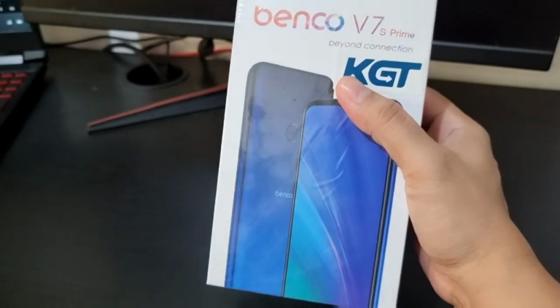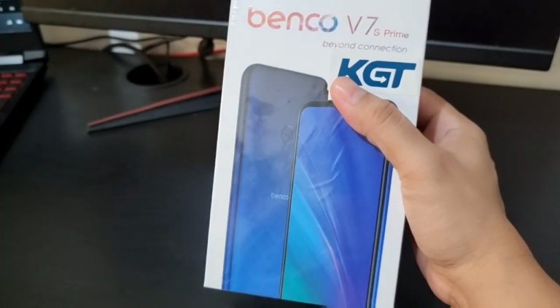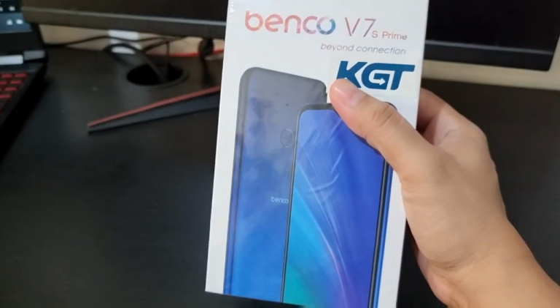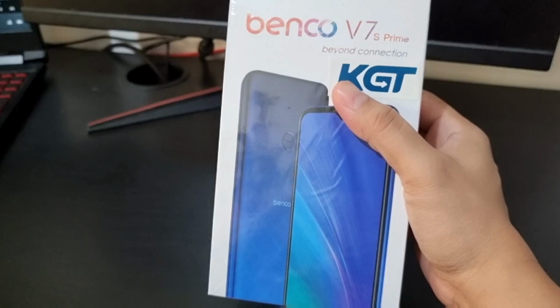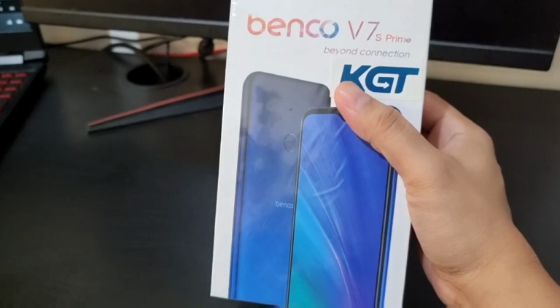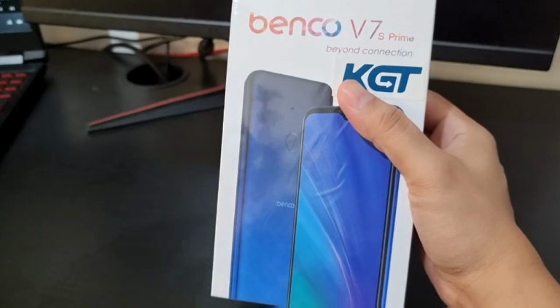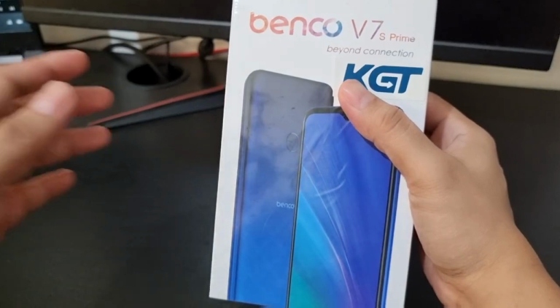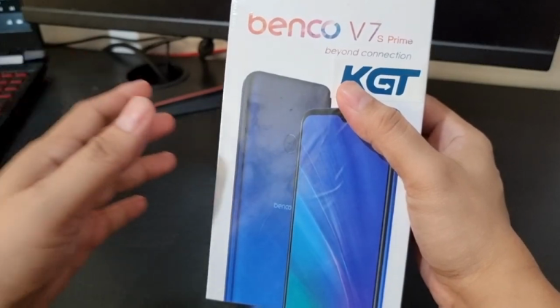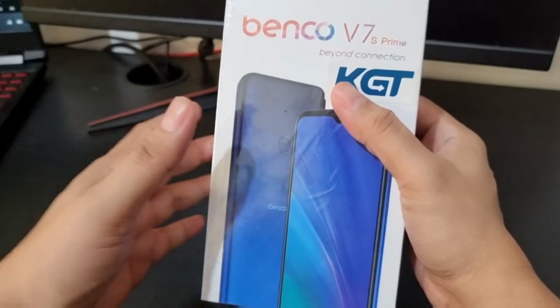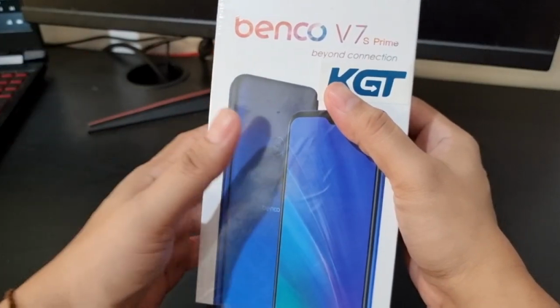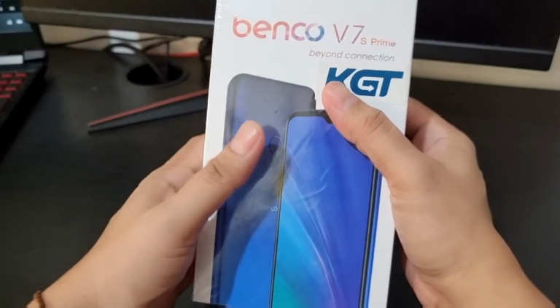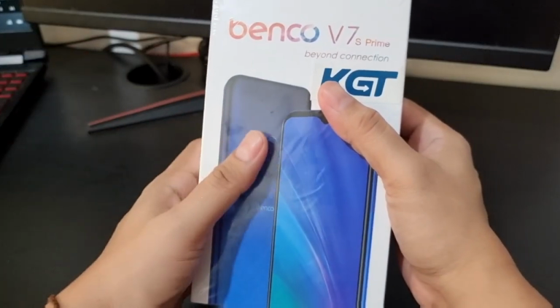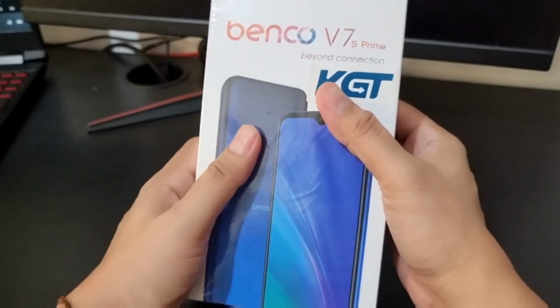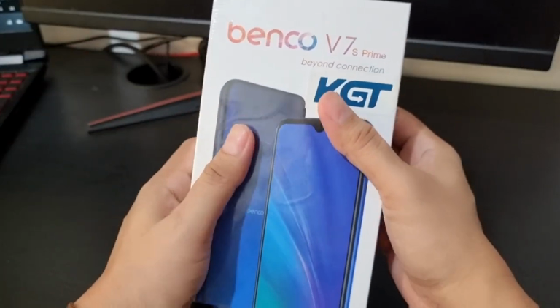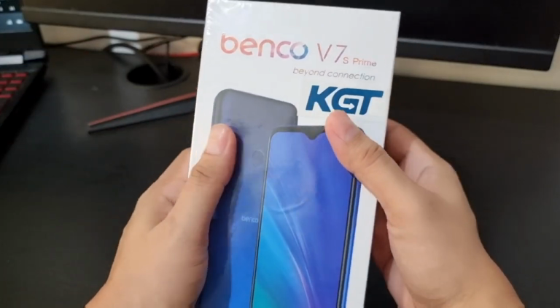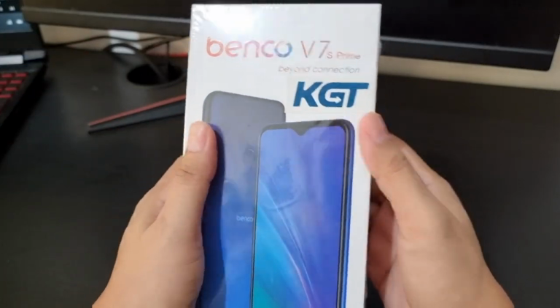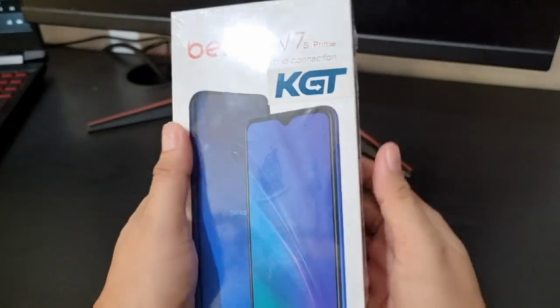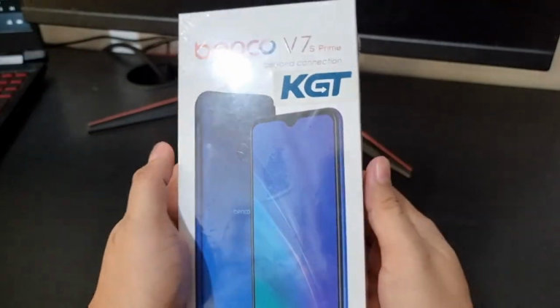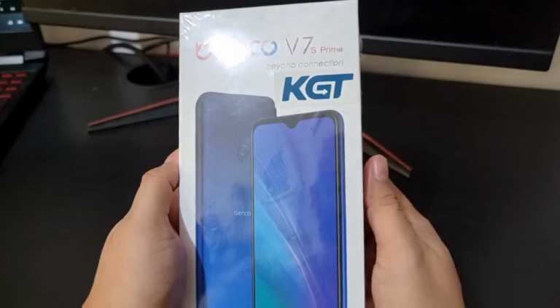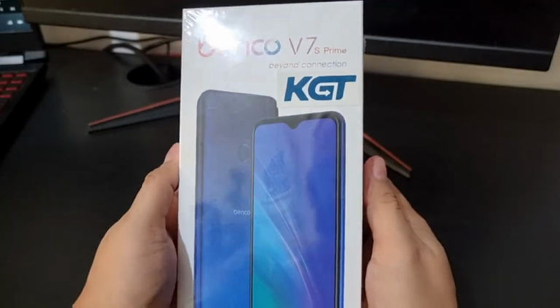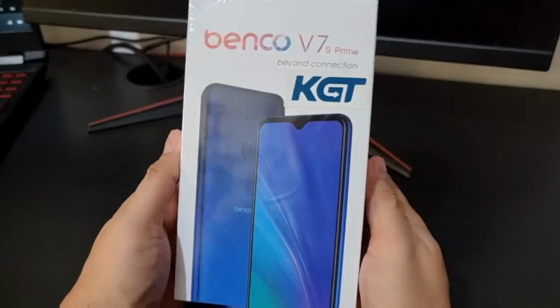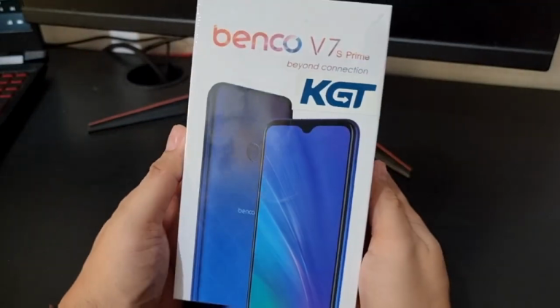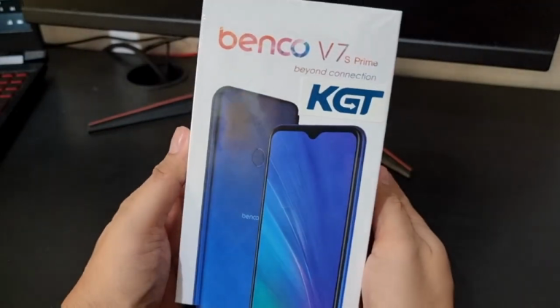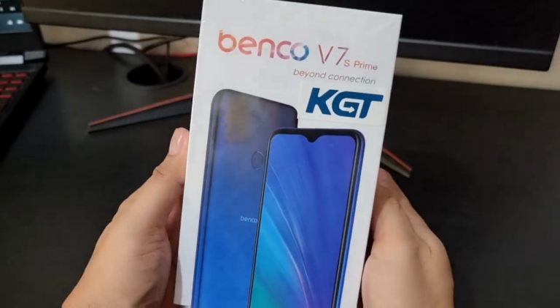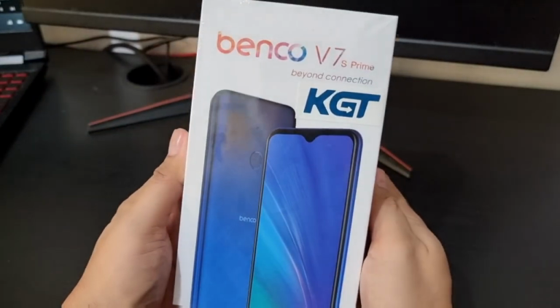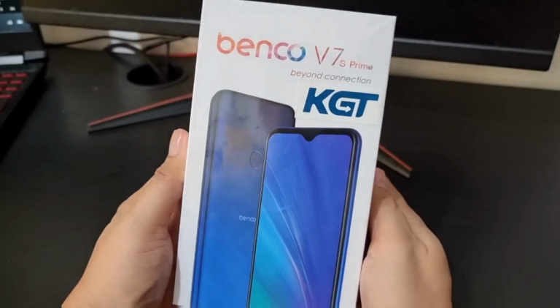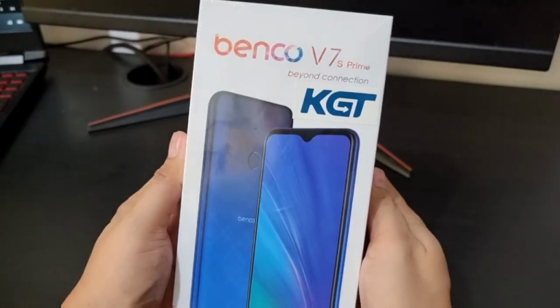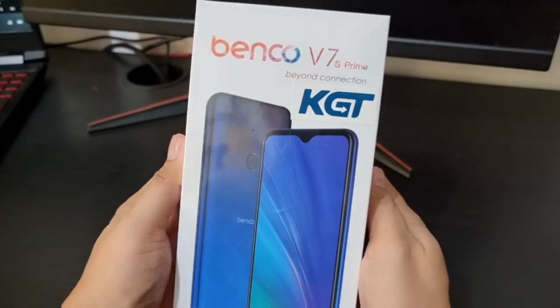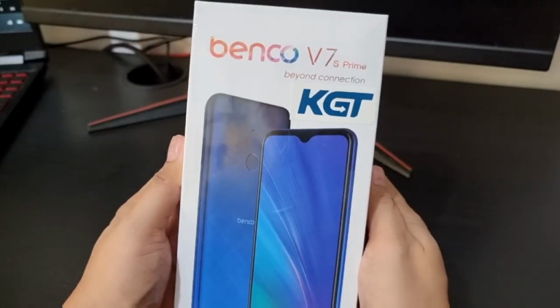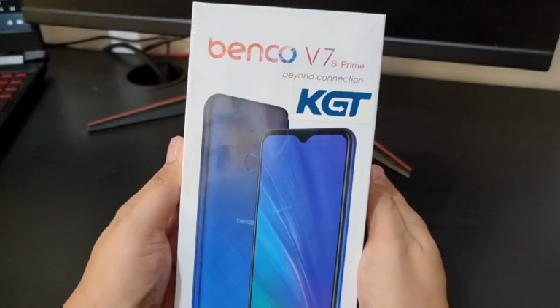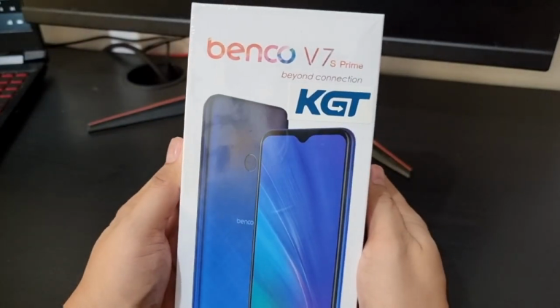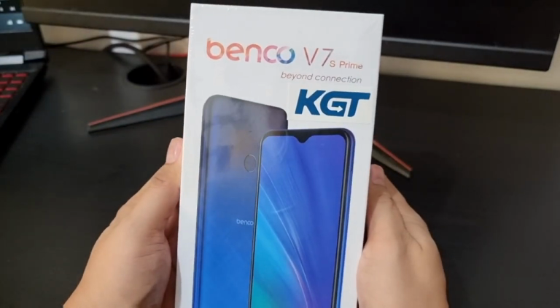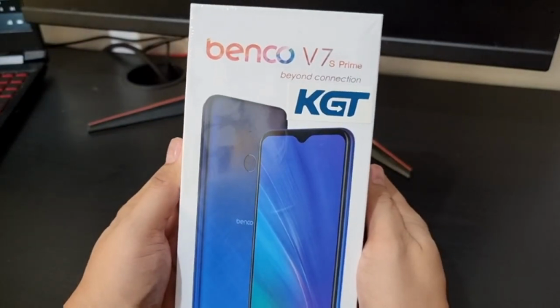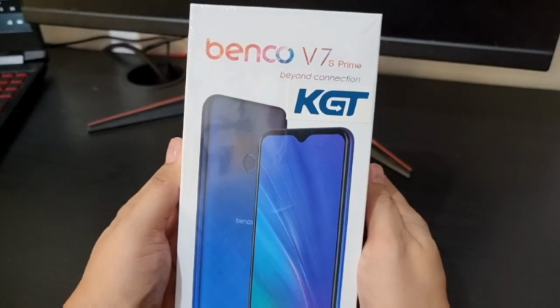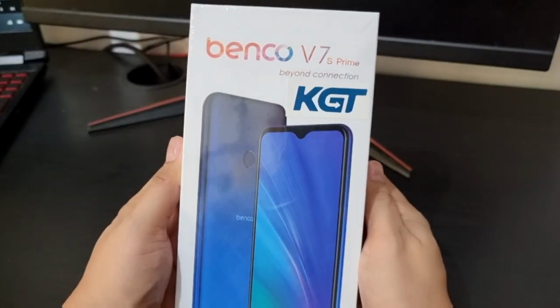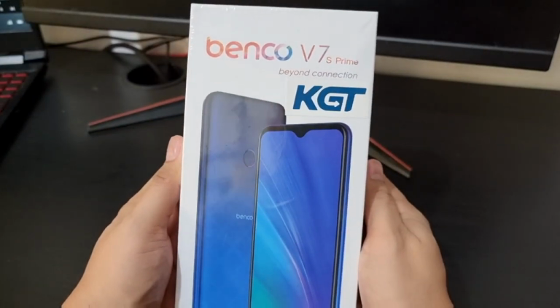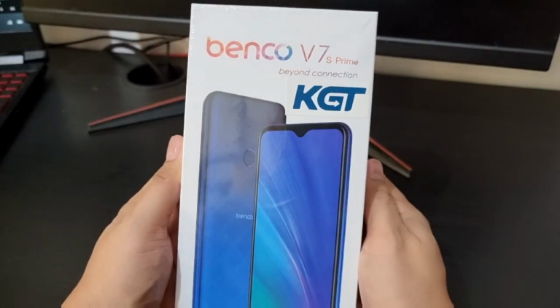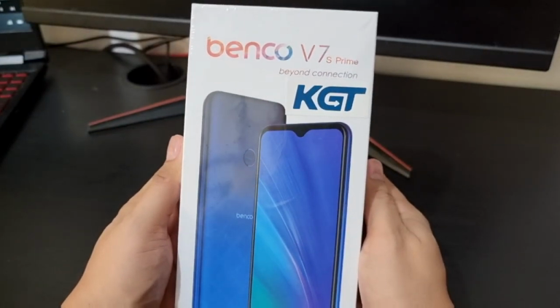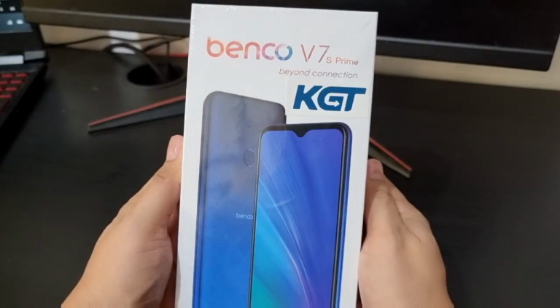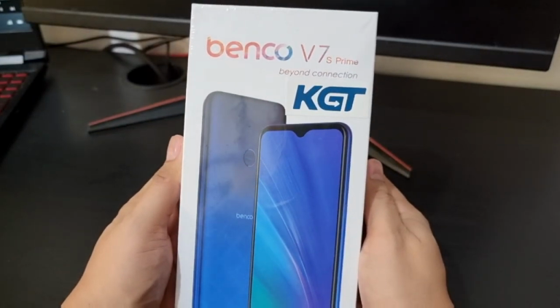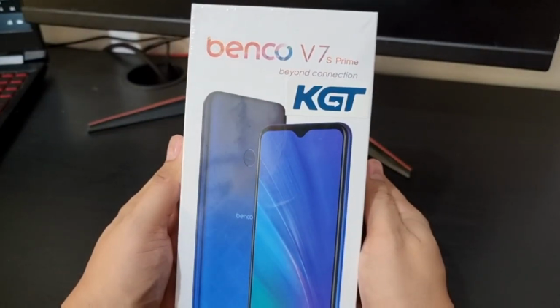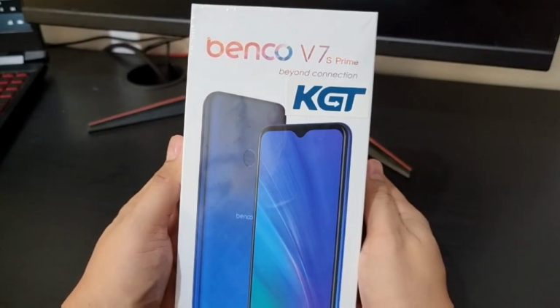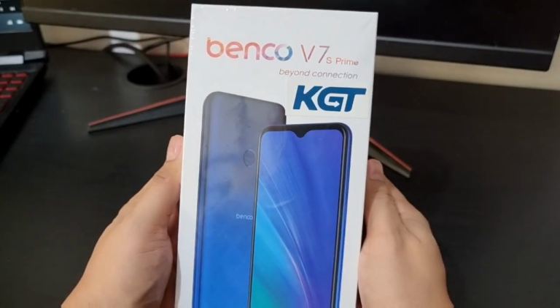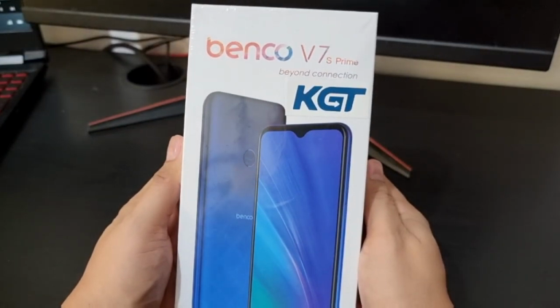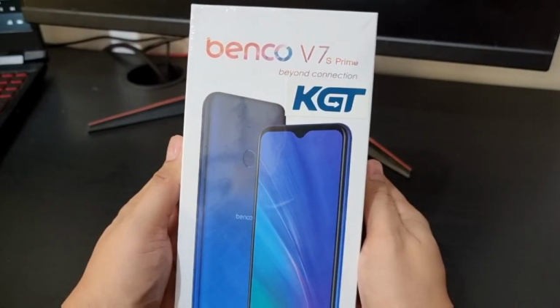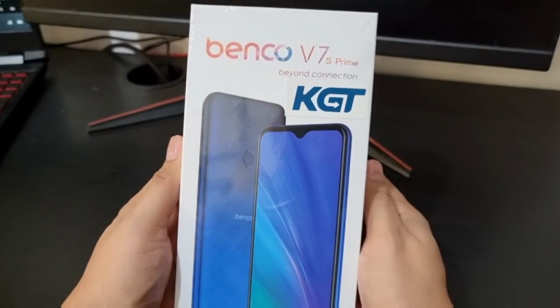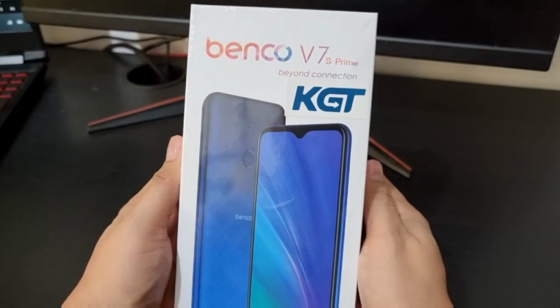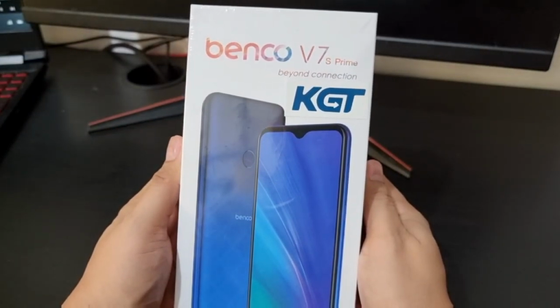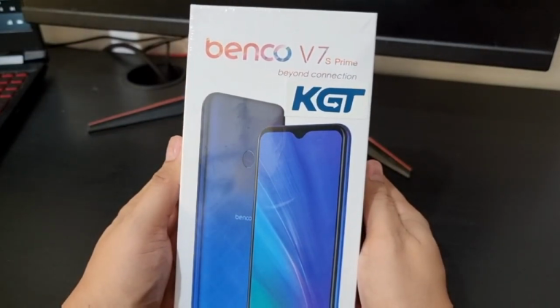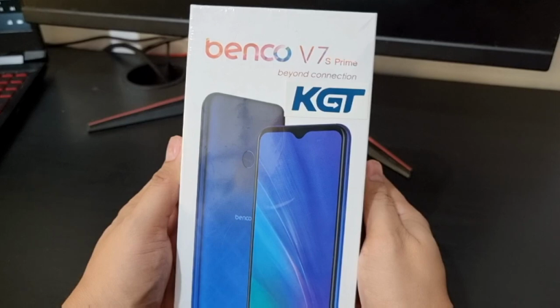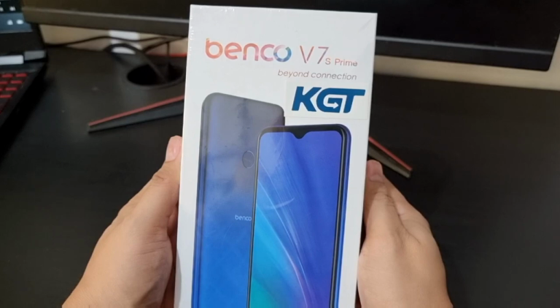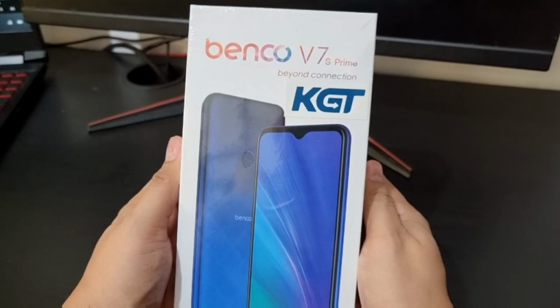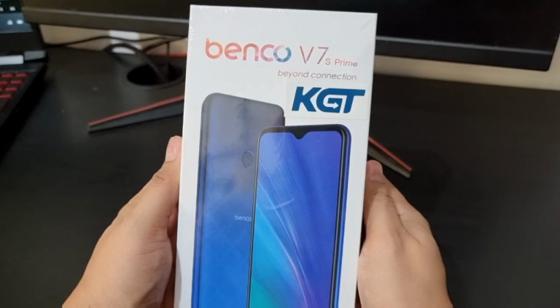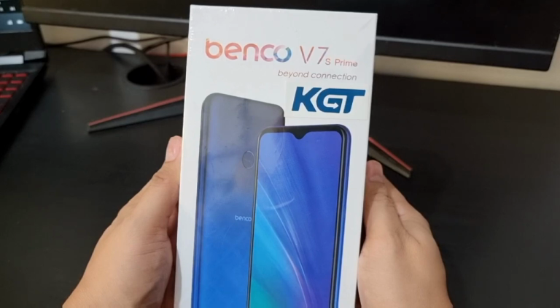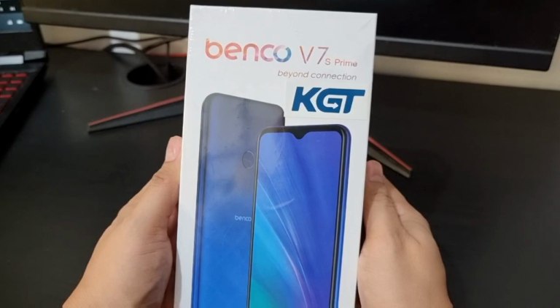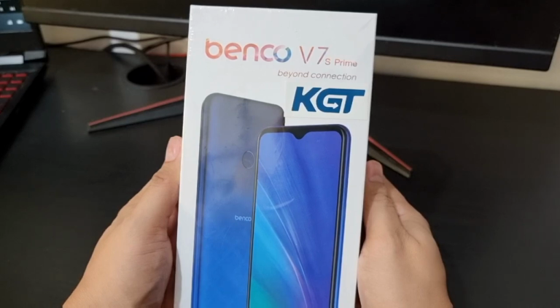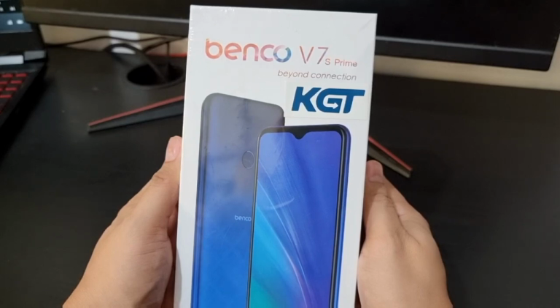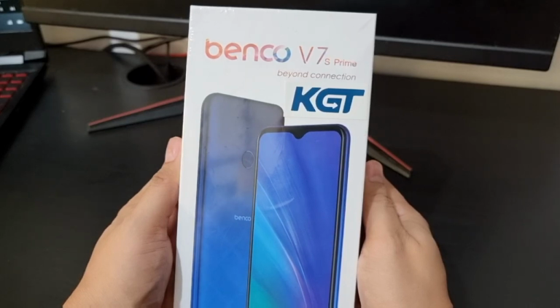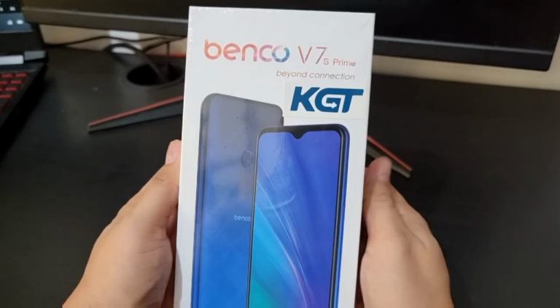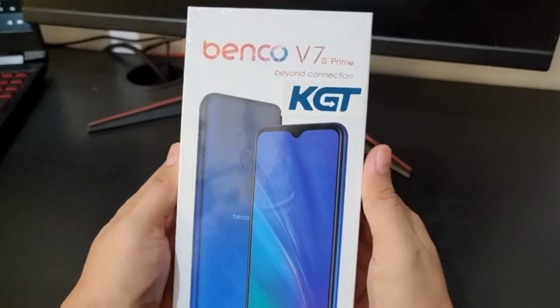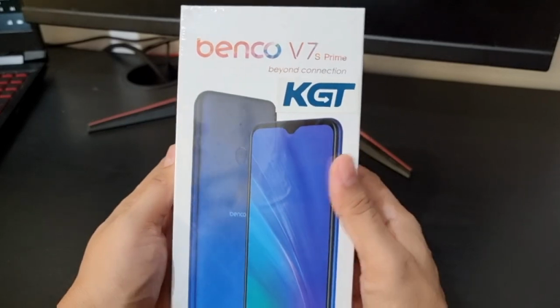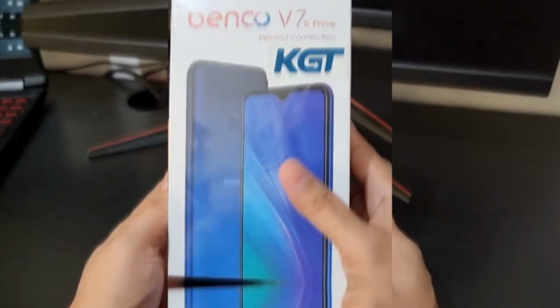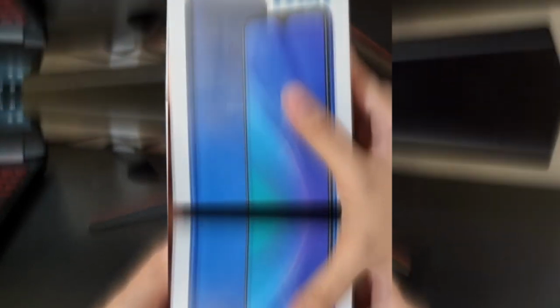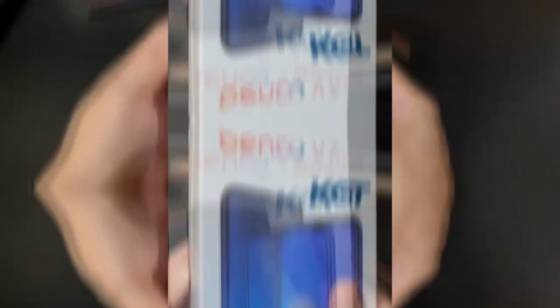So for today's episode, we will do an unboxing of Benko V7S Prime. So please keep watching till the end of this video.